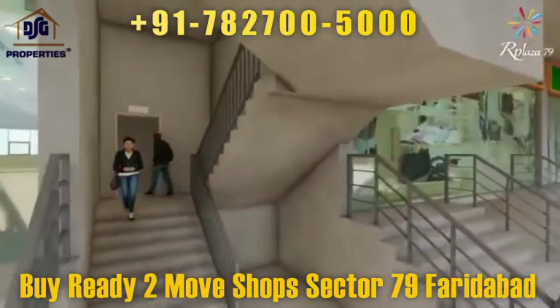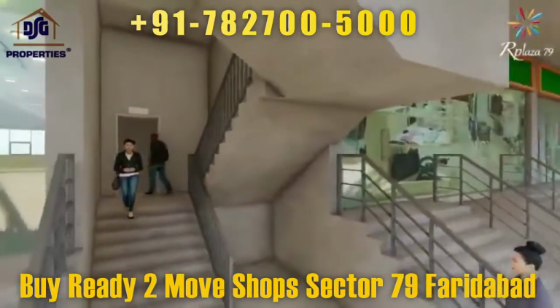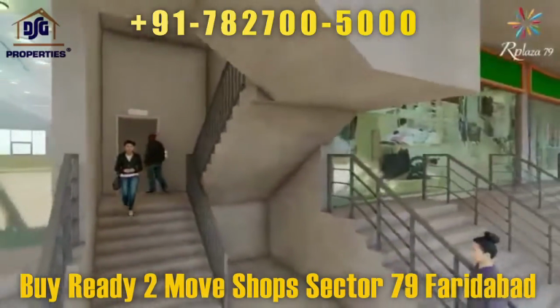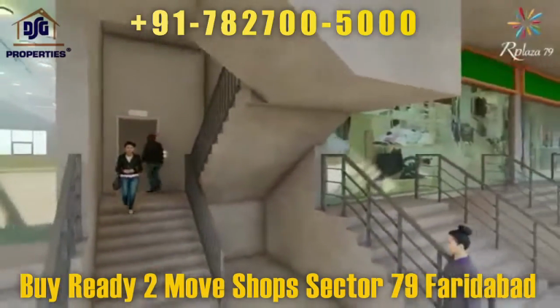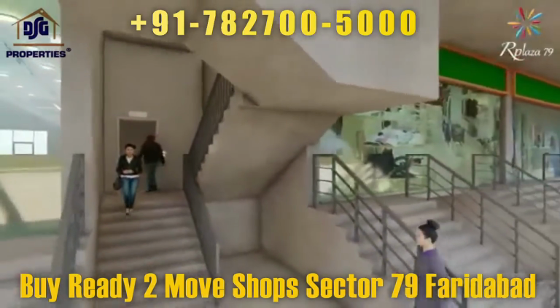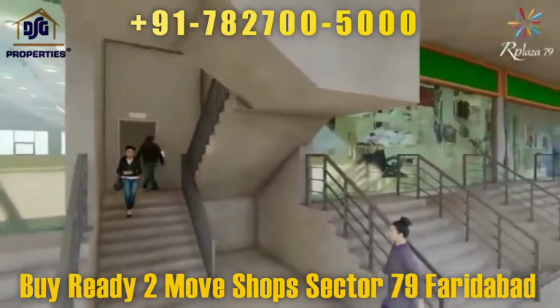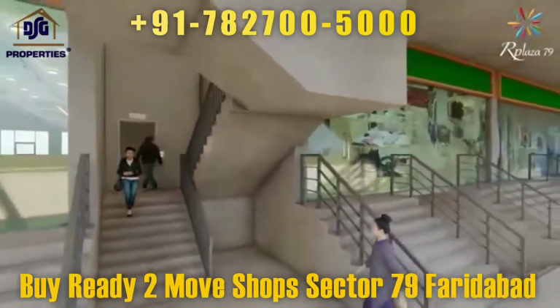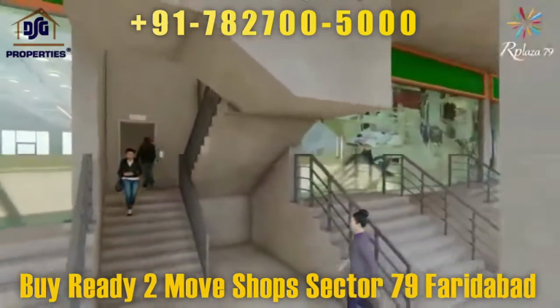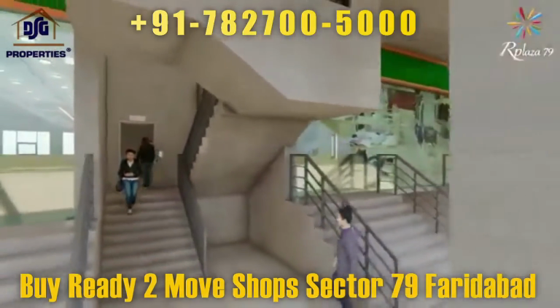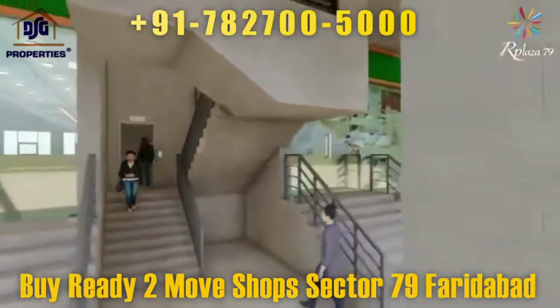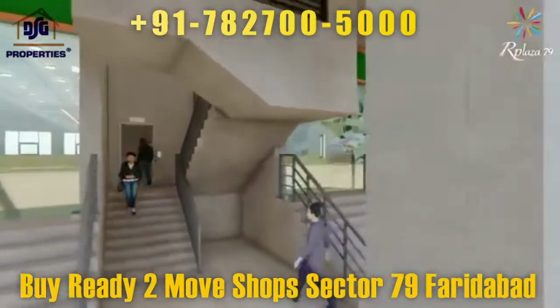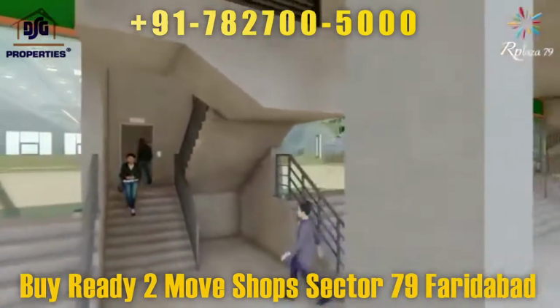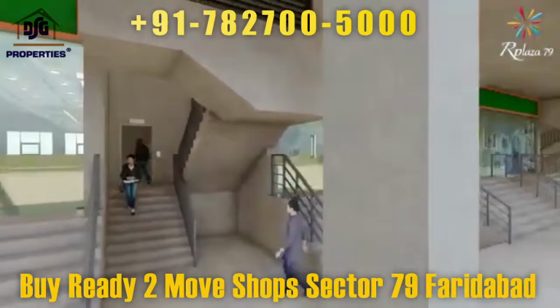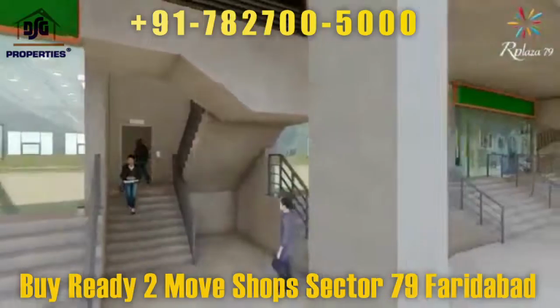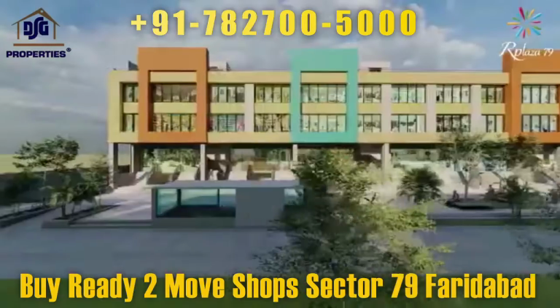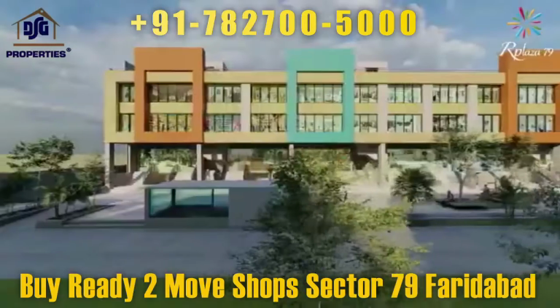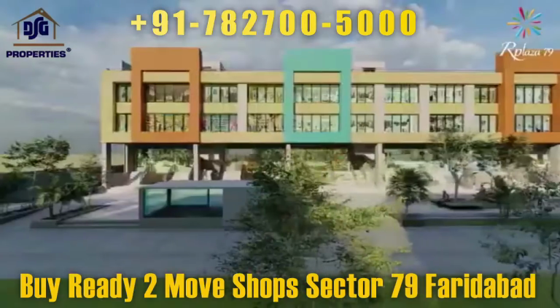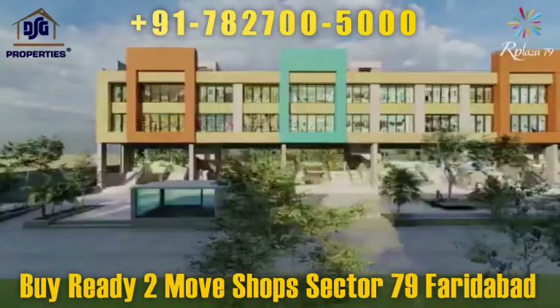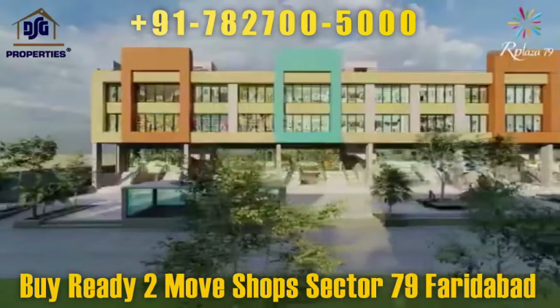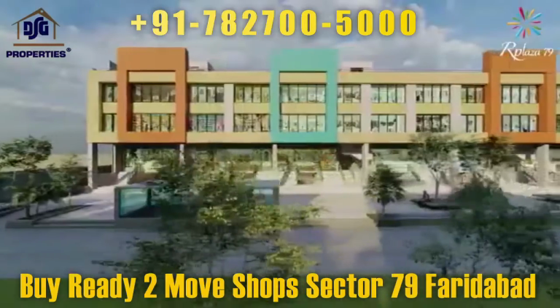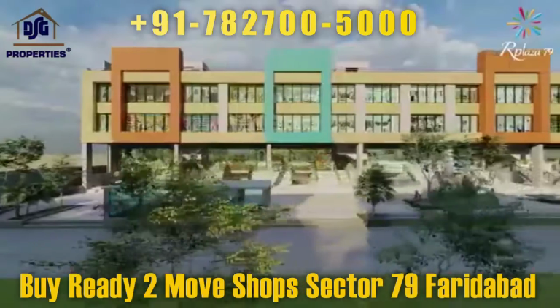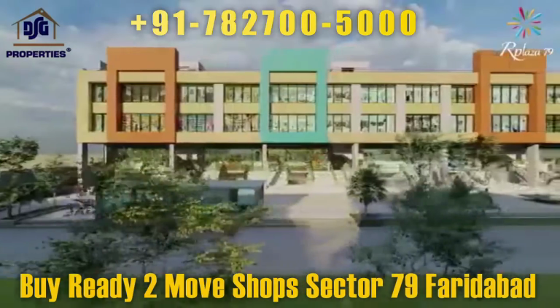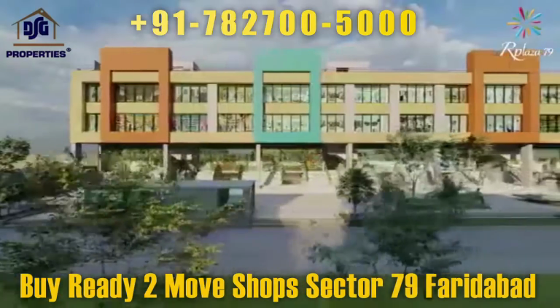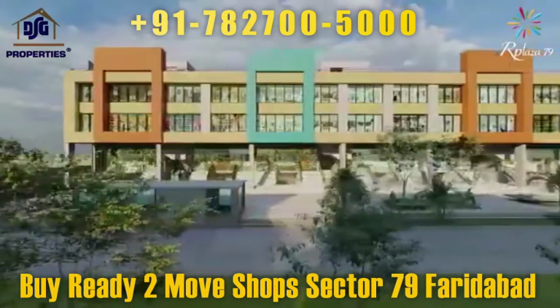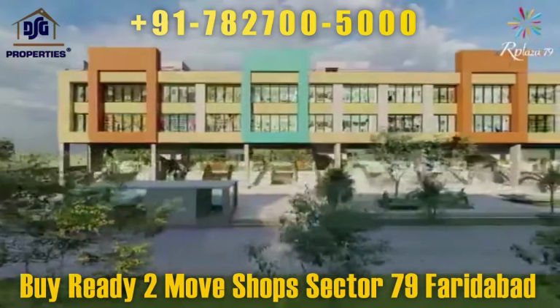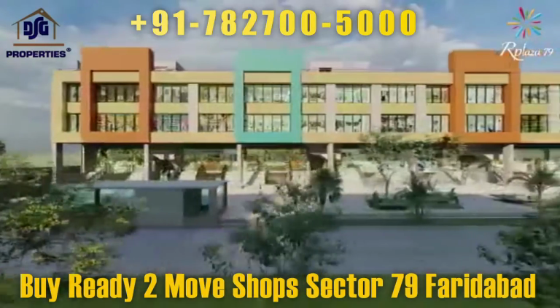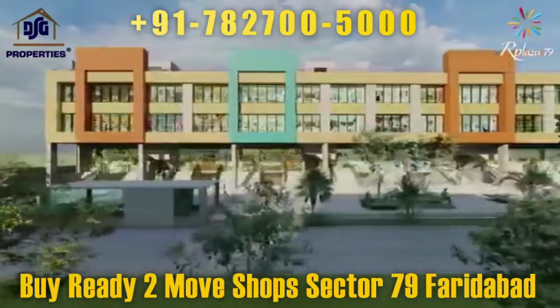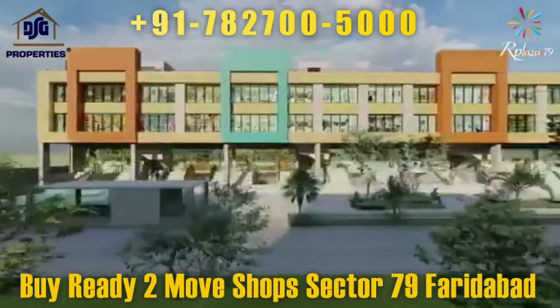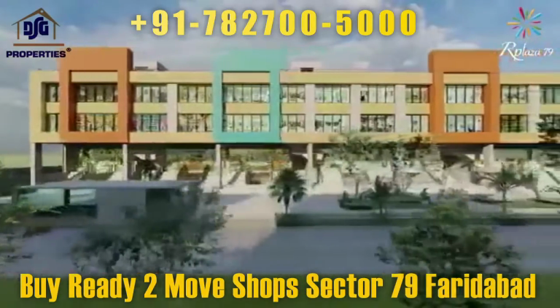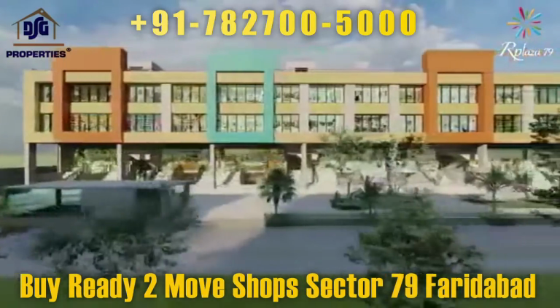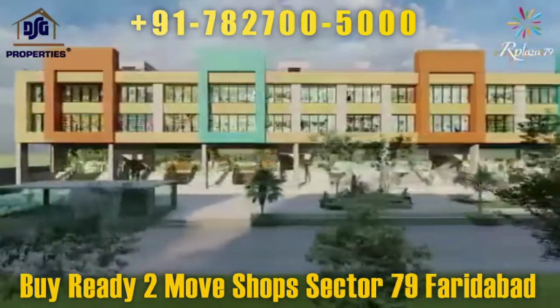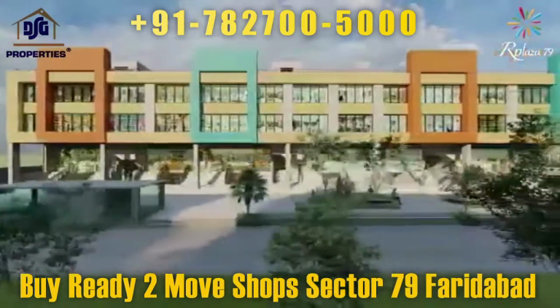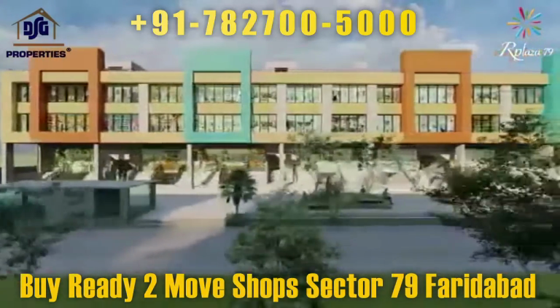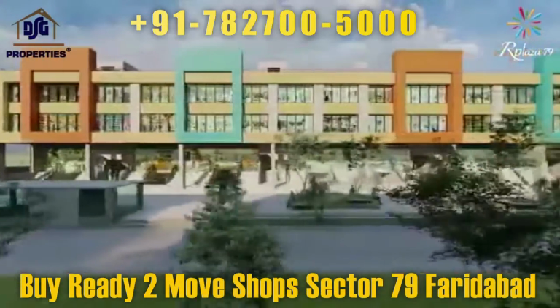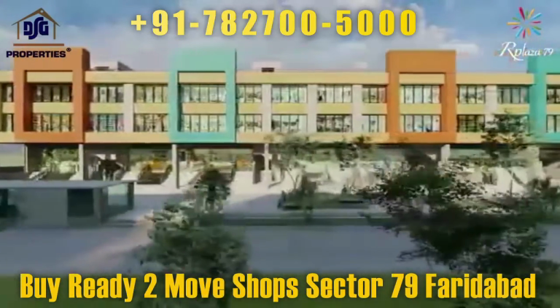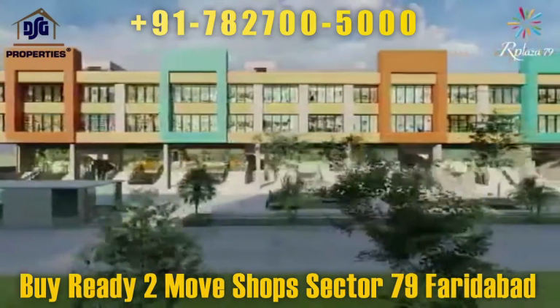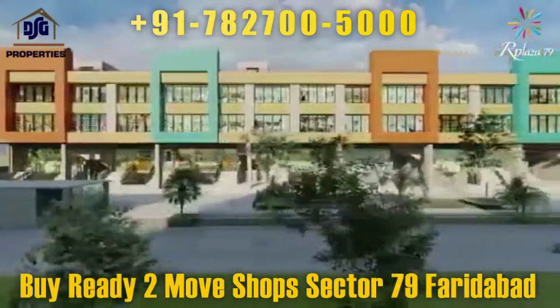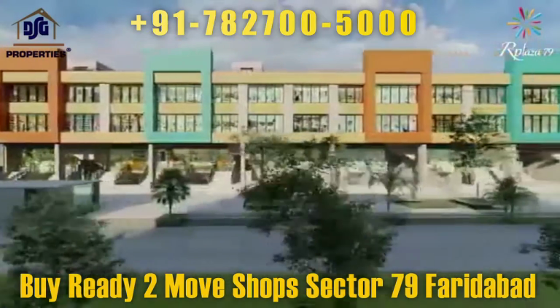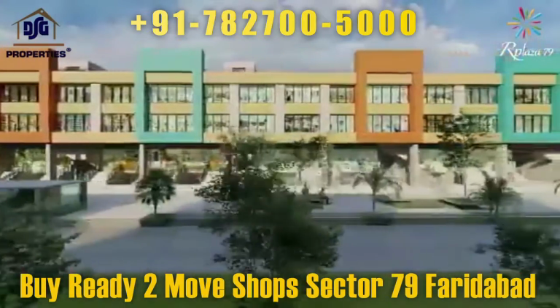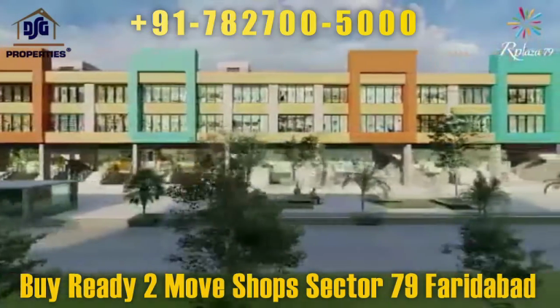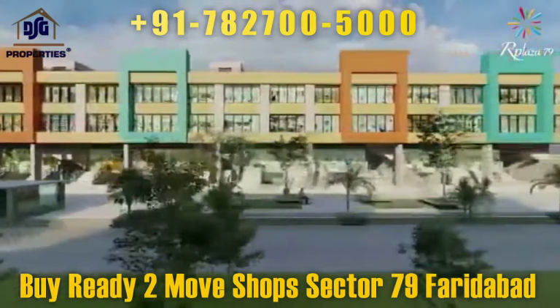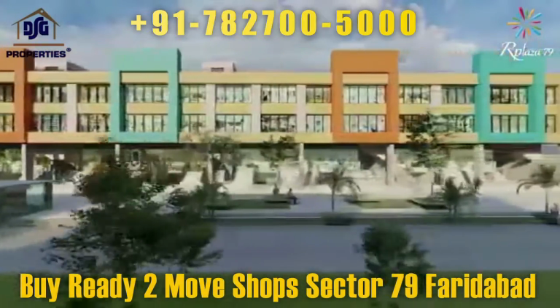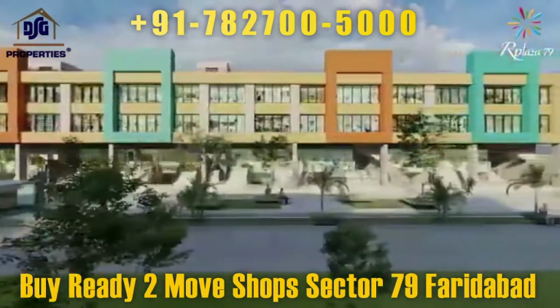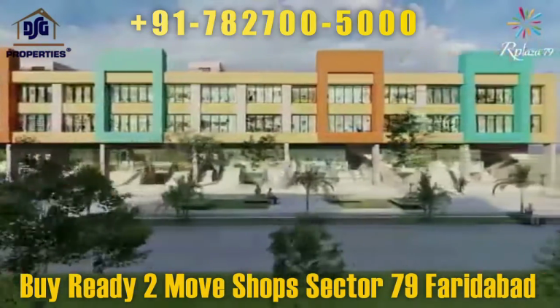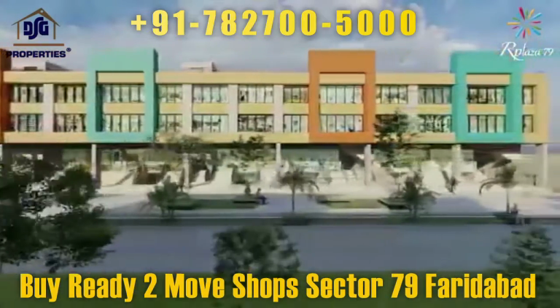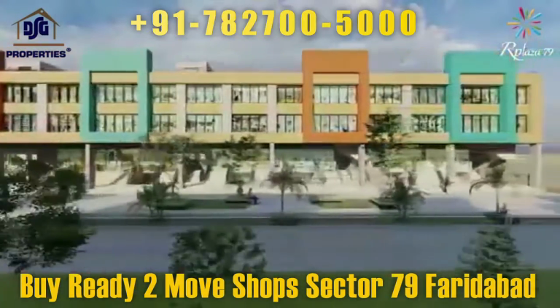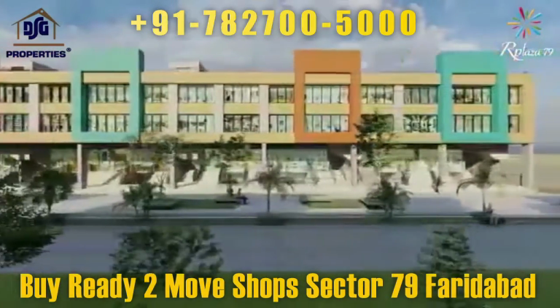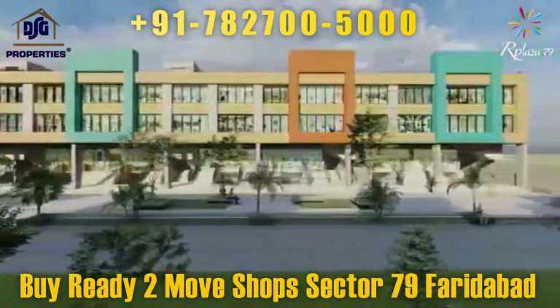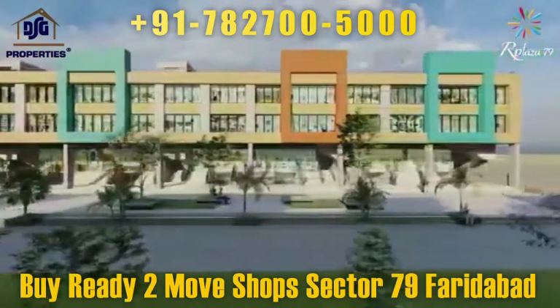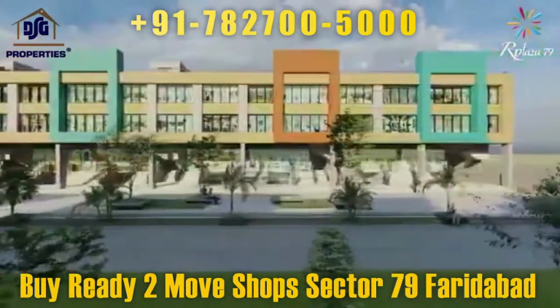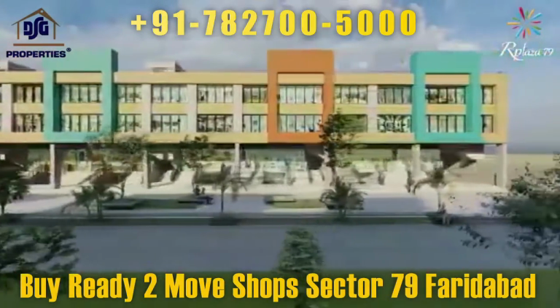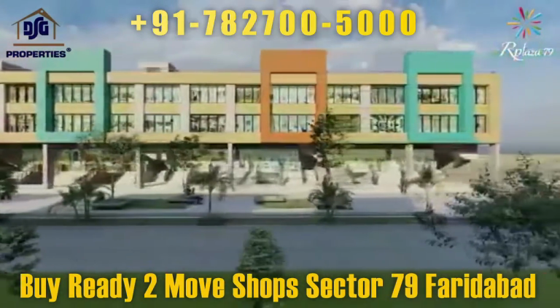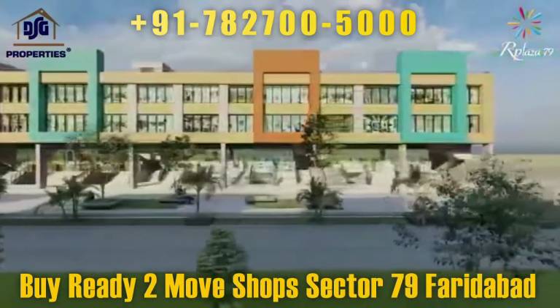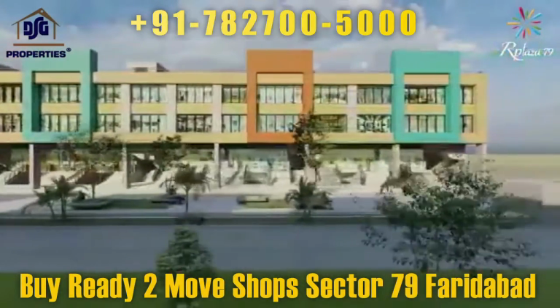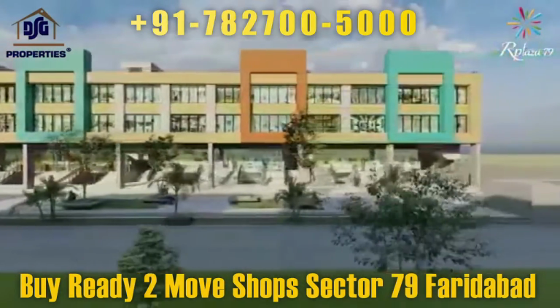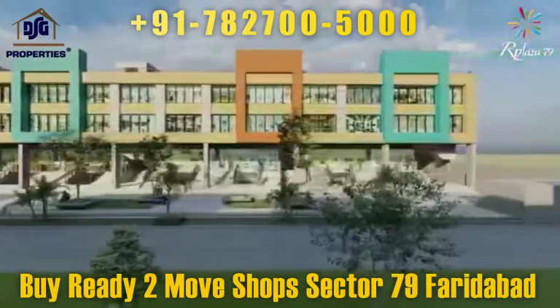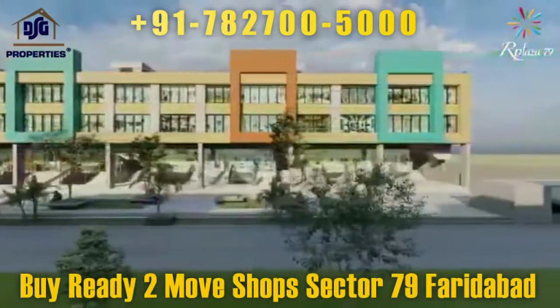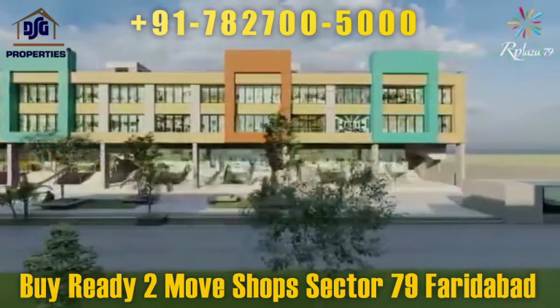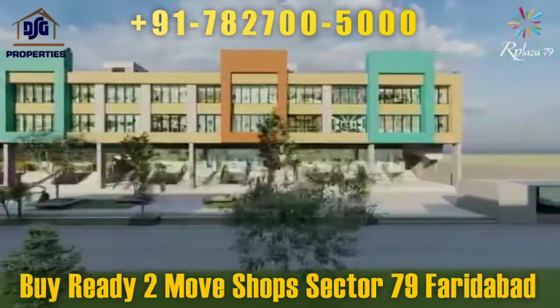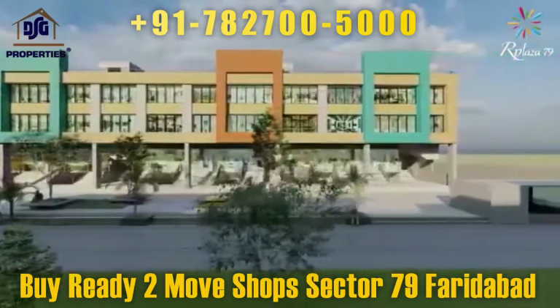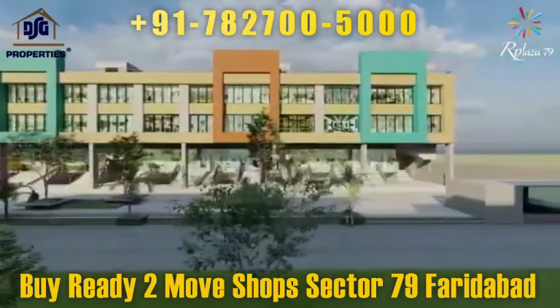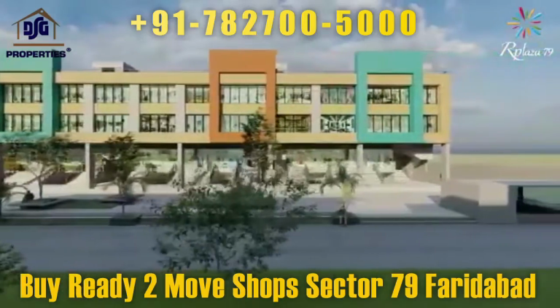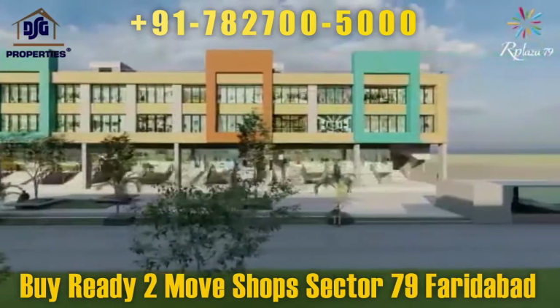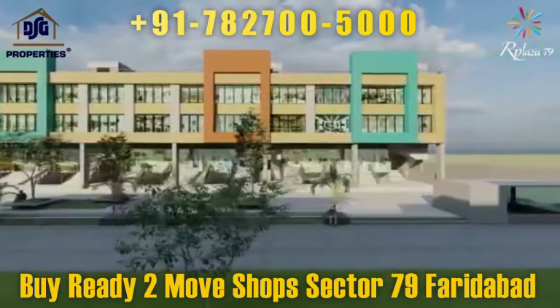All showrooms are individual units with their own lifts. Come start your new venture with Our Plaza and make it a huge success.